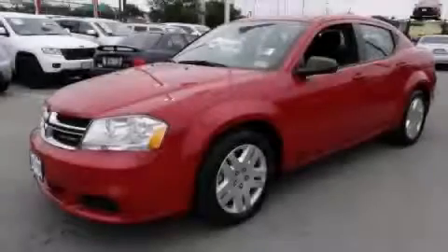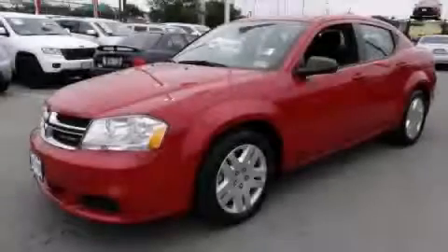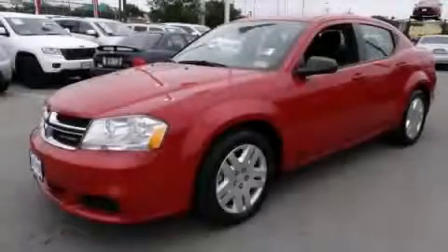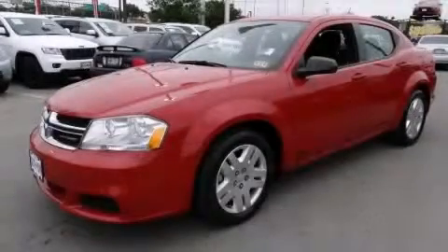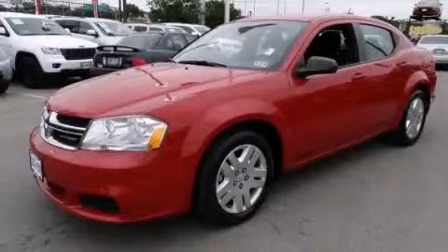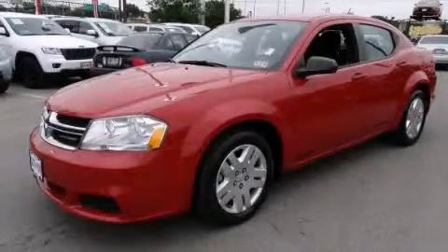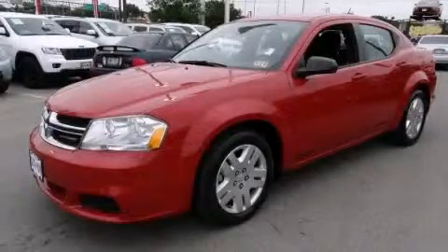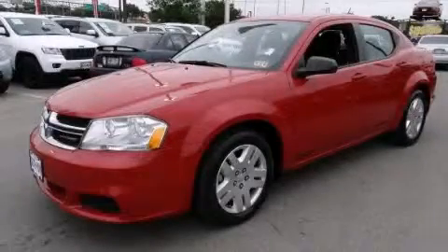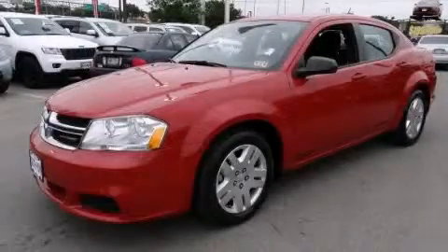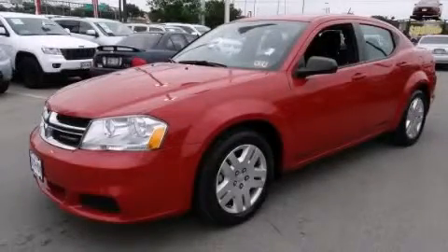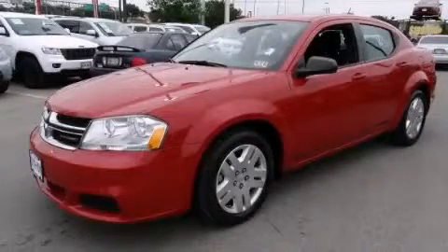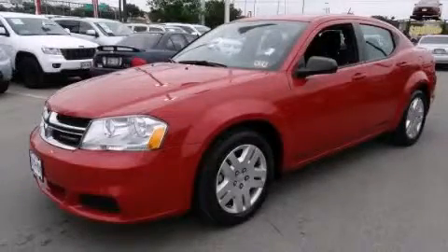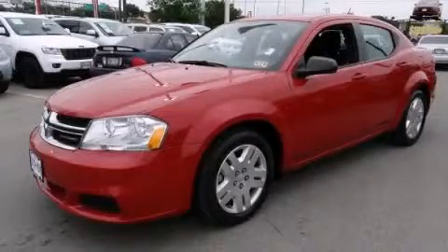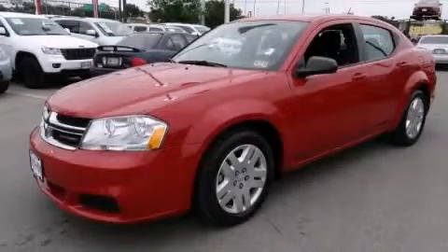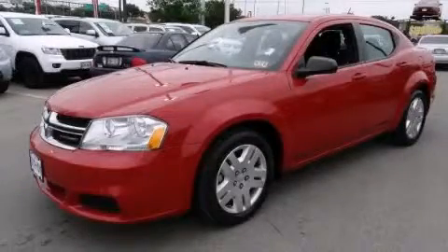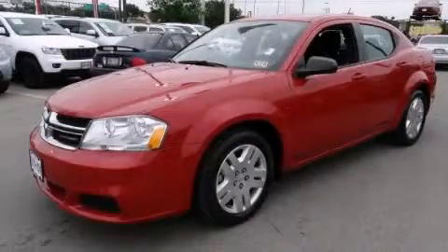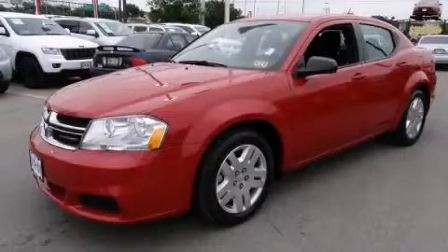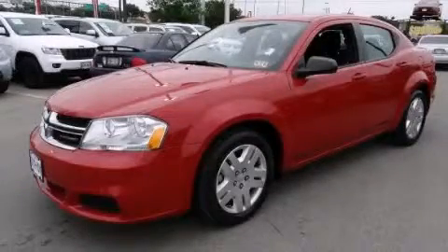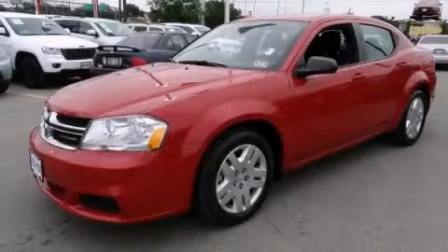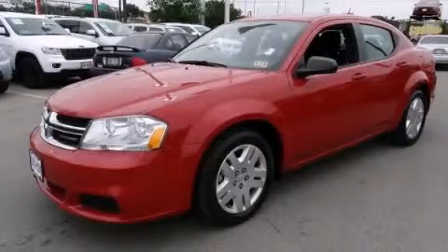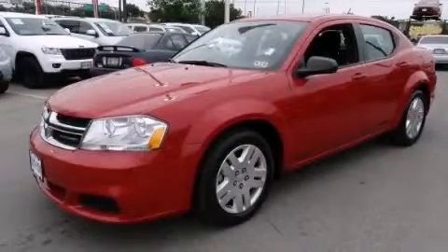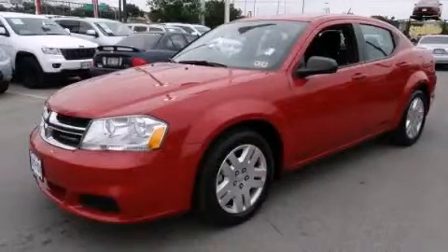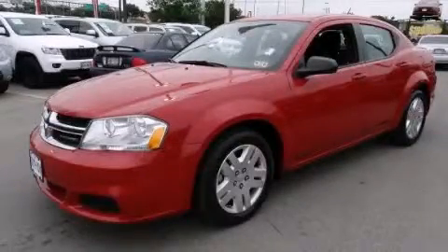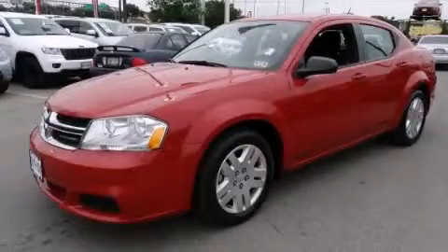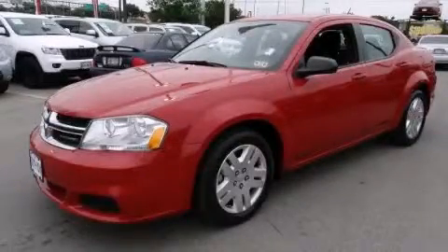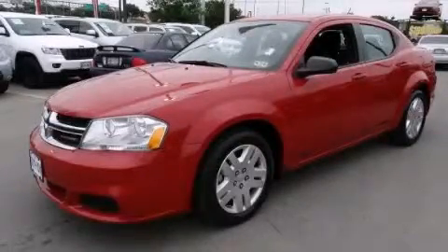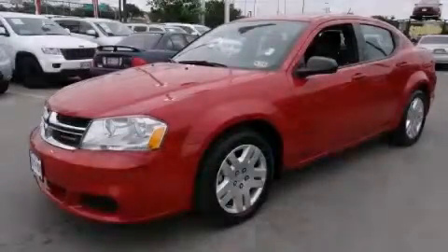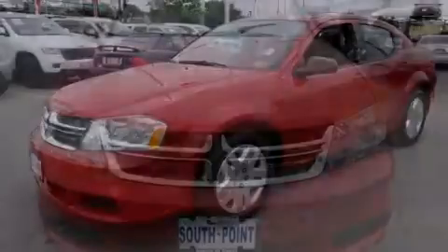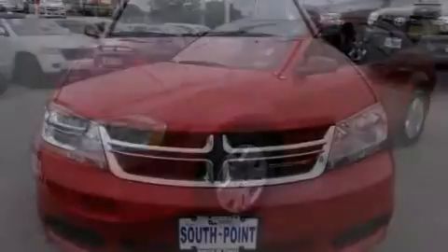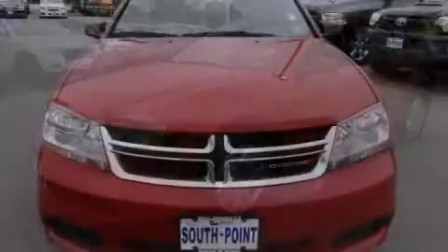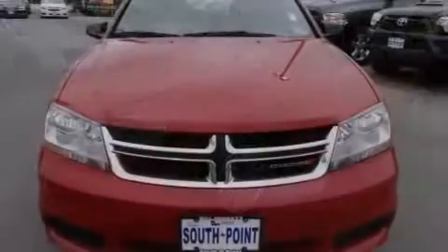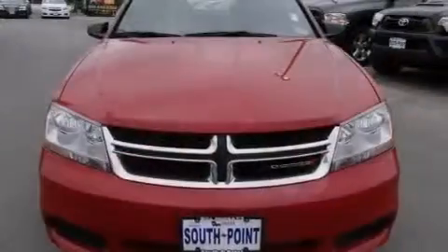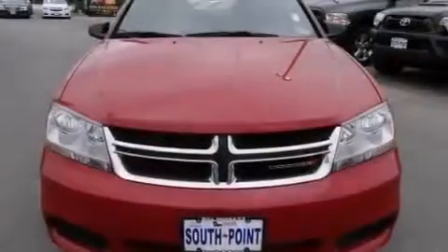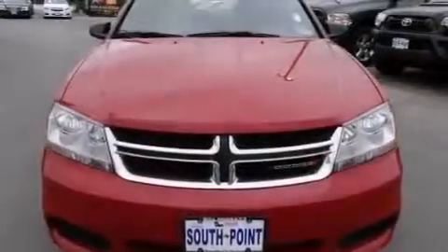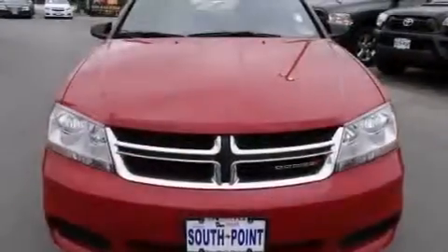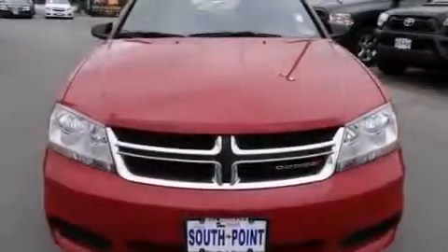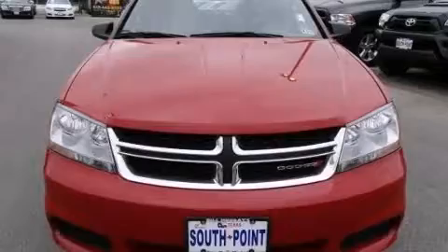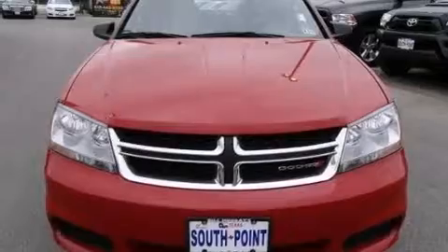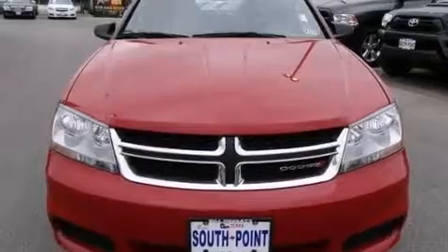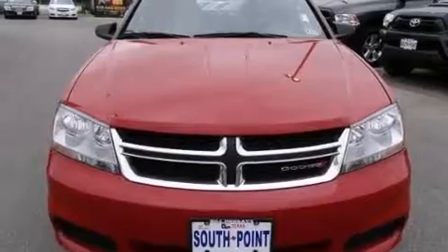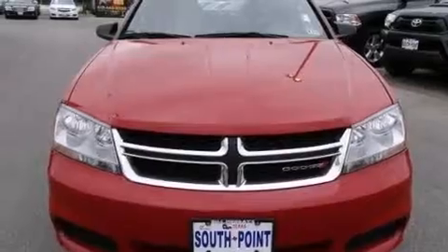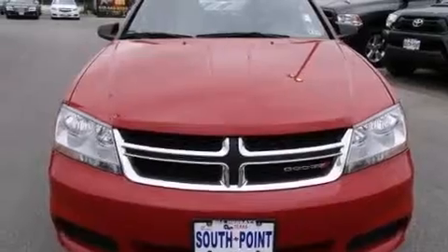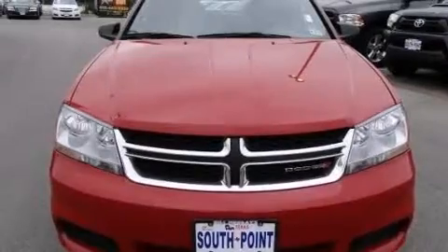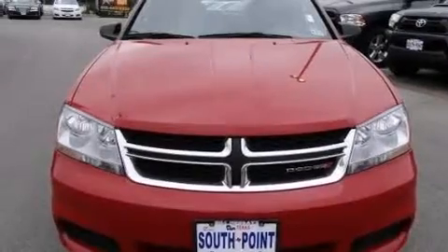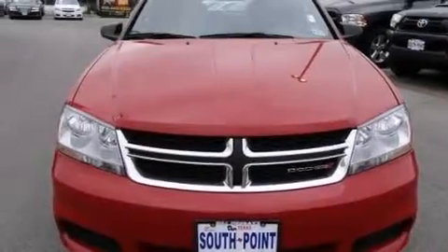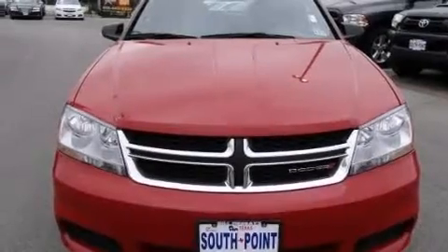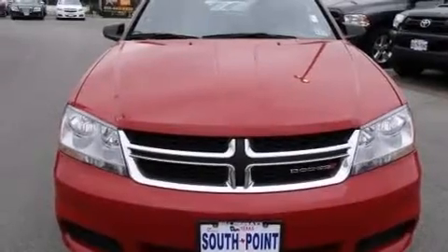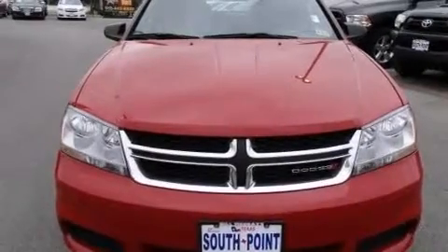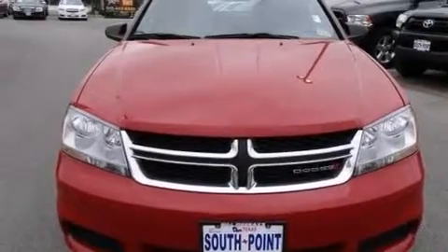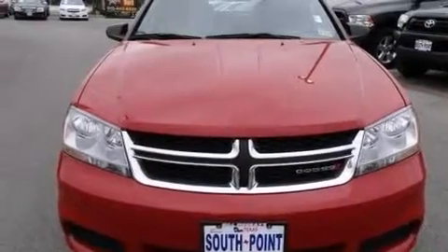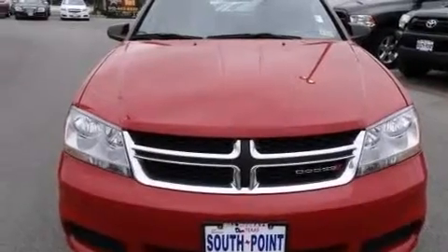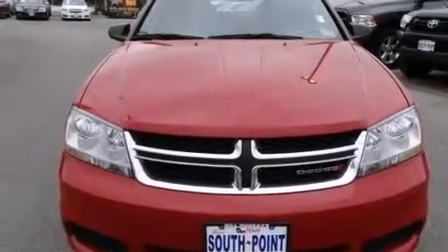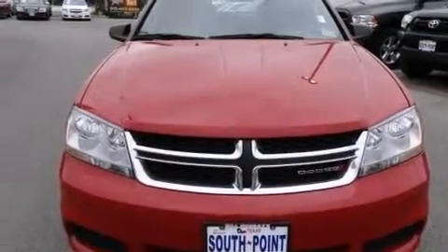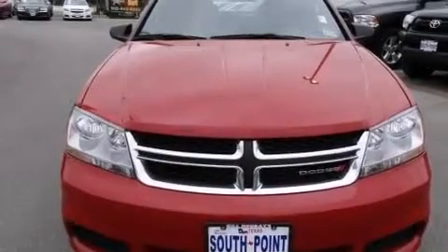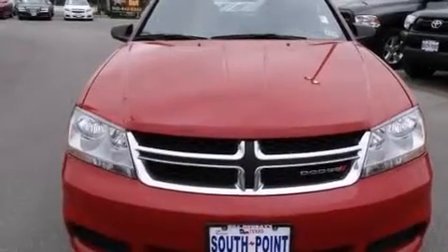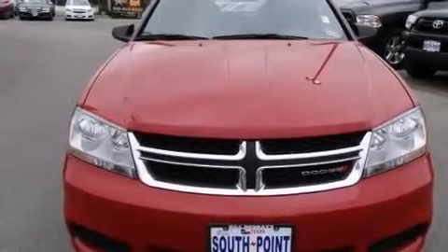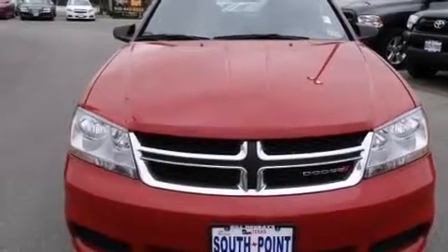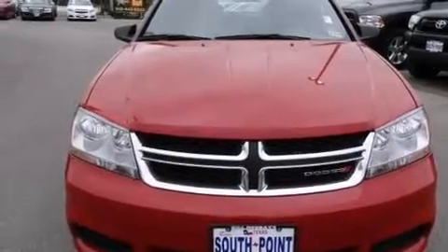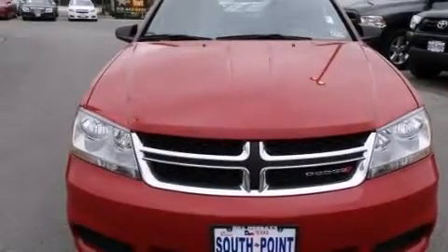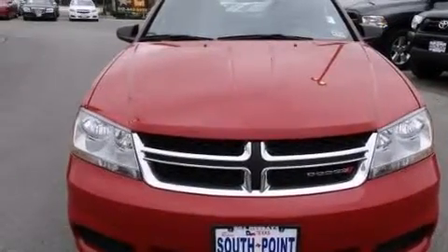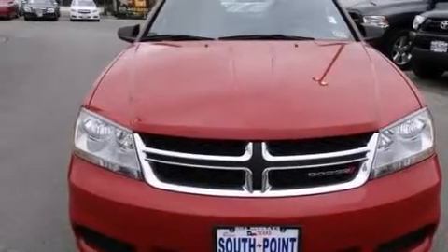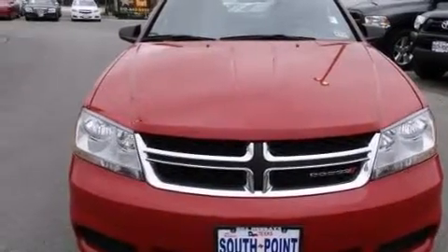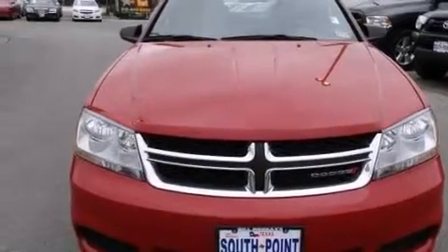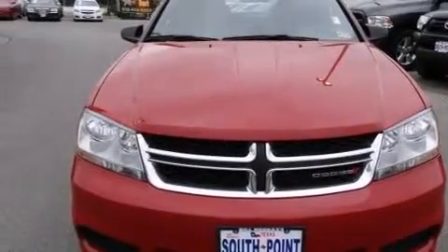This is a 2012 Dodge Avenger. It features a 2.4-liter, four-cylinder engine and an automatic transmission.